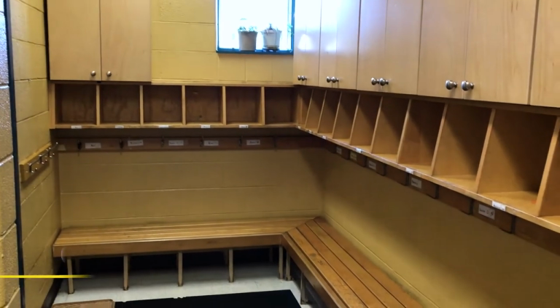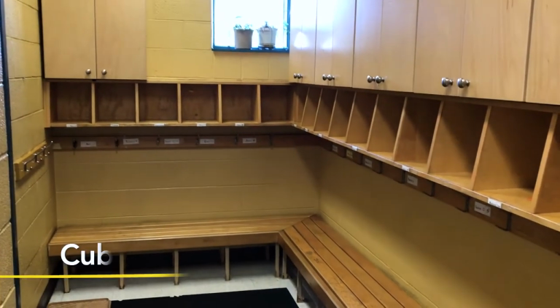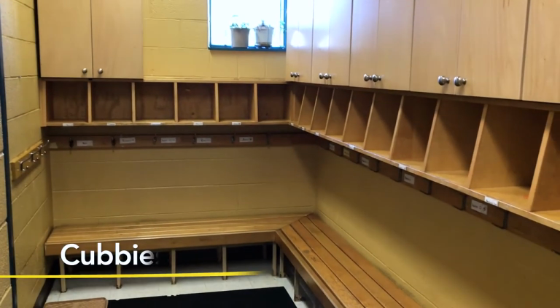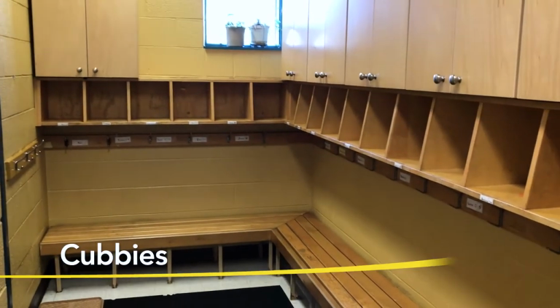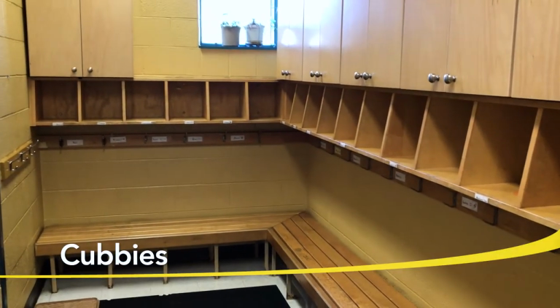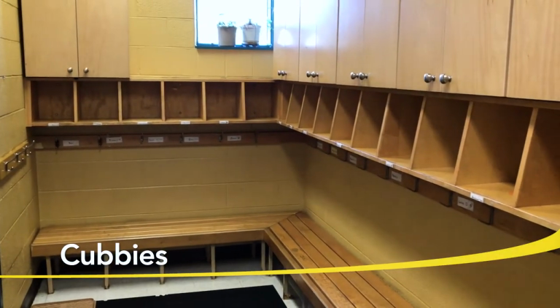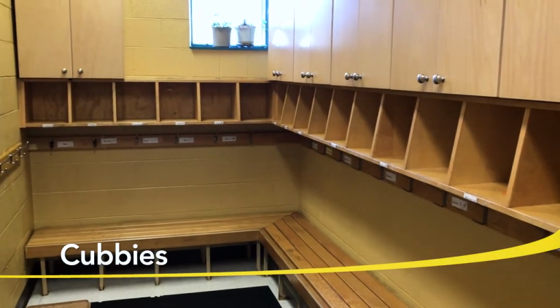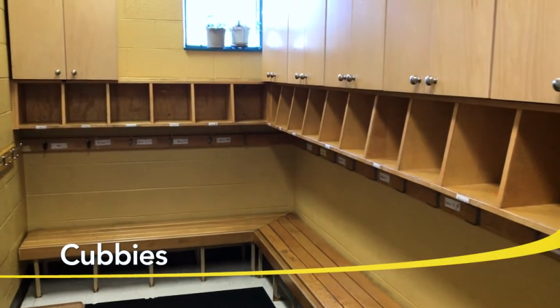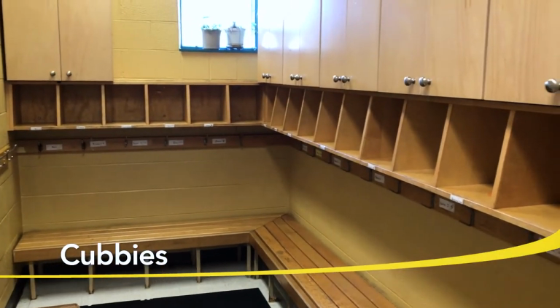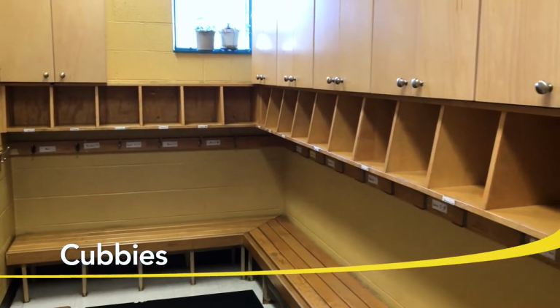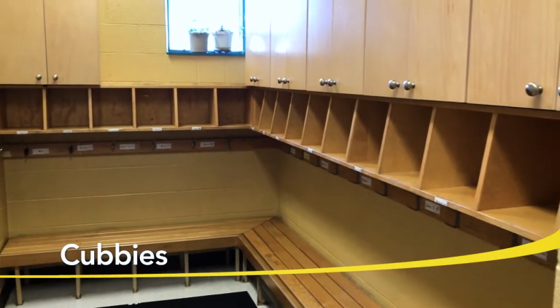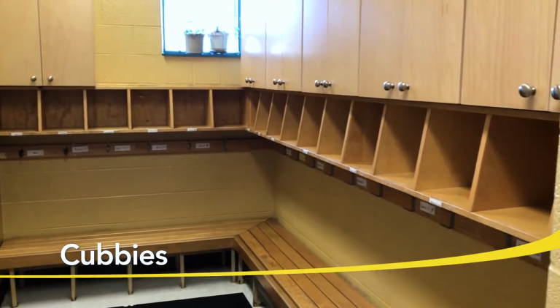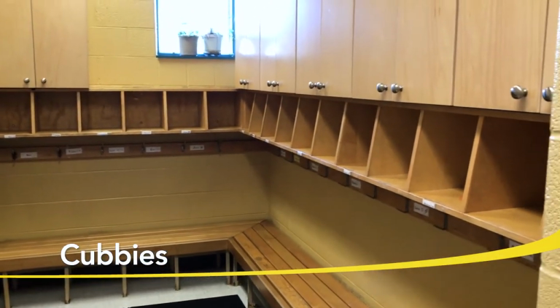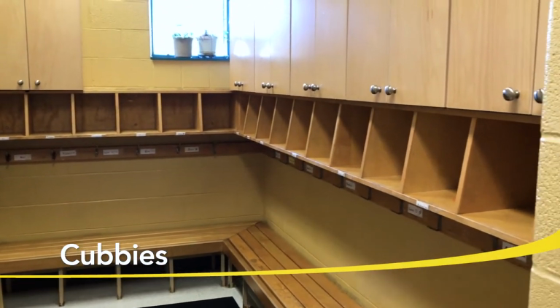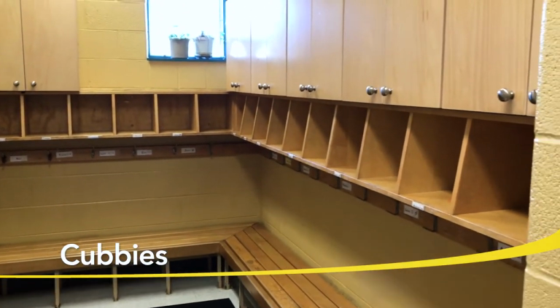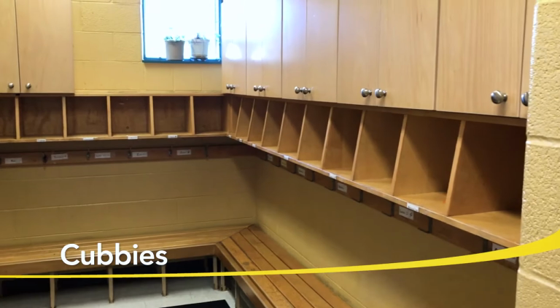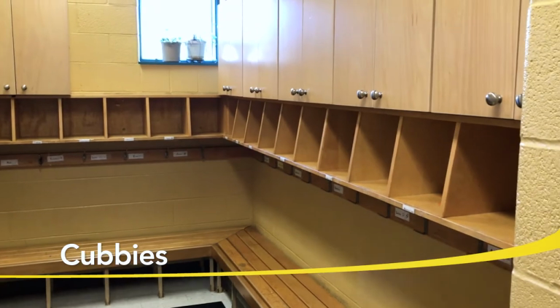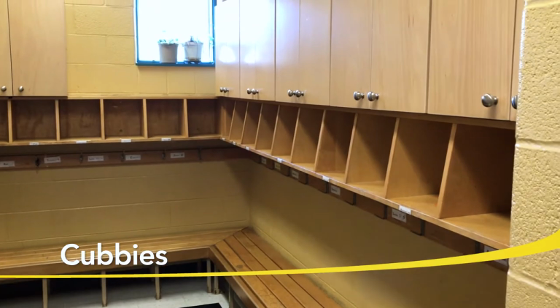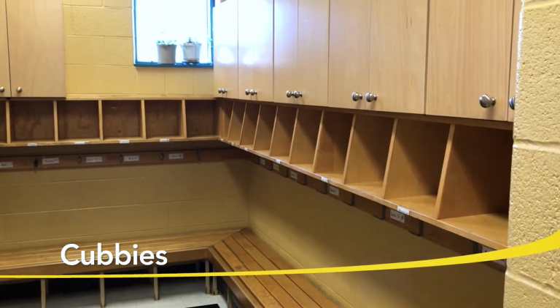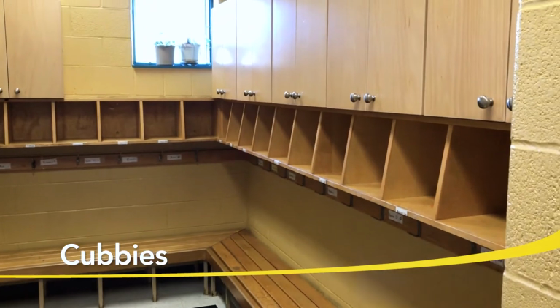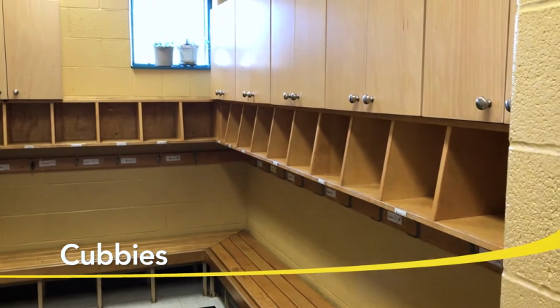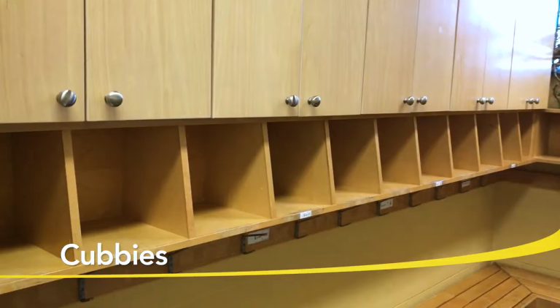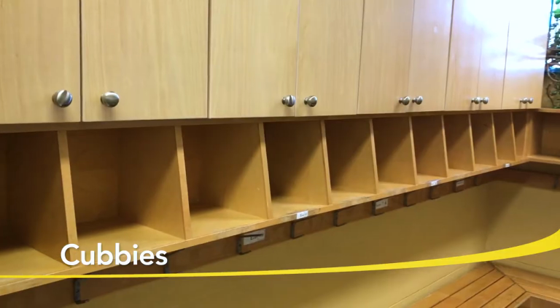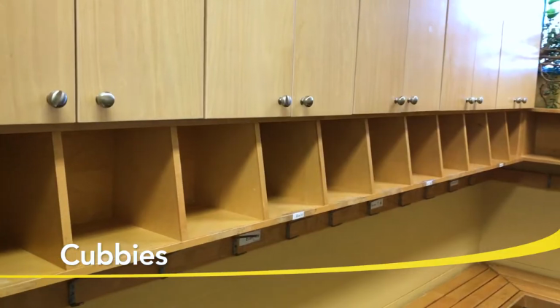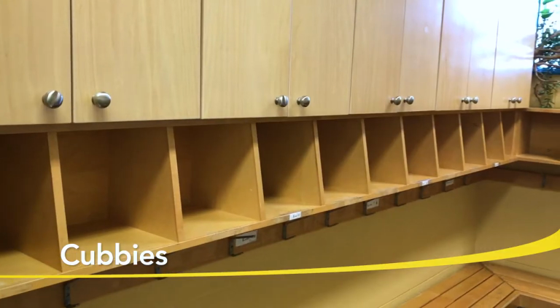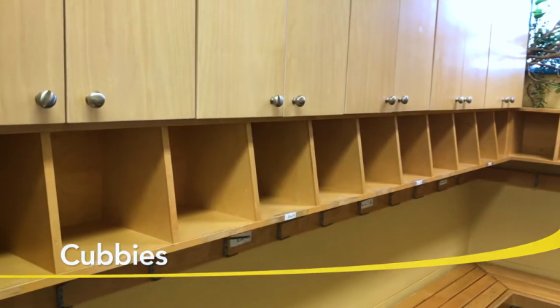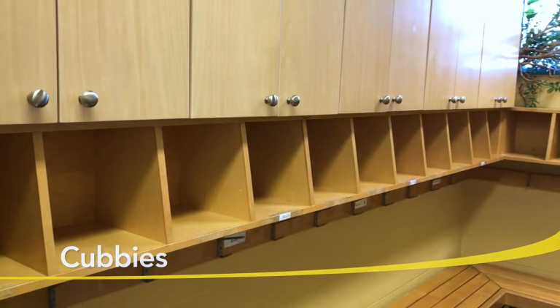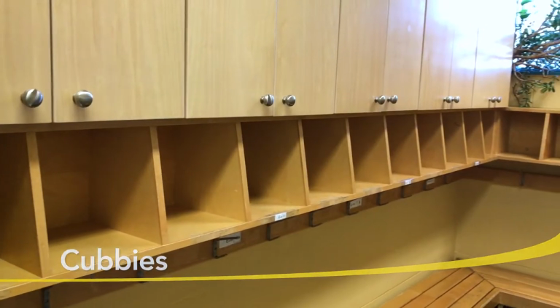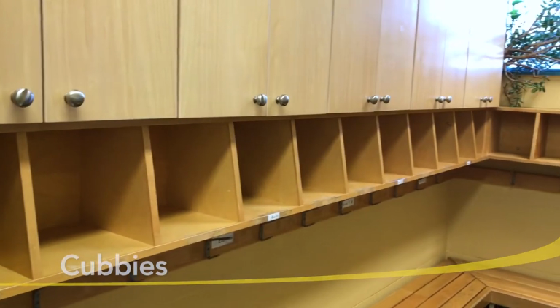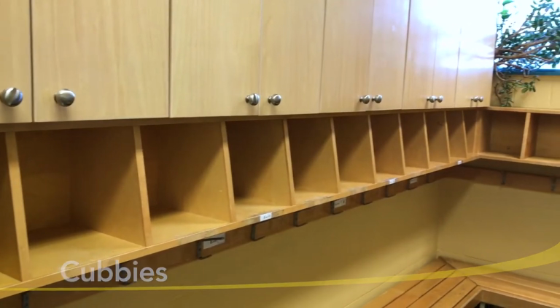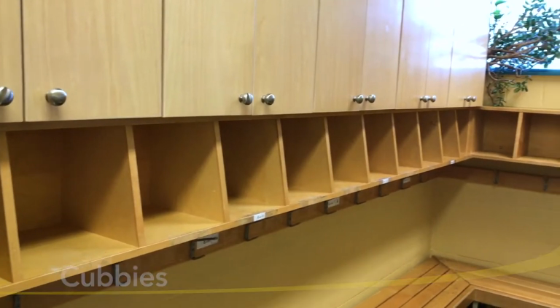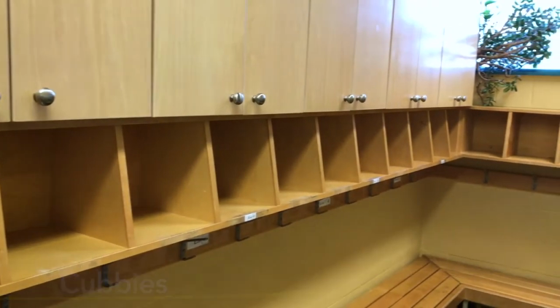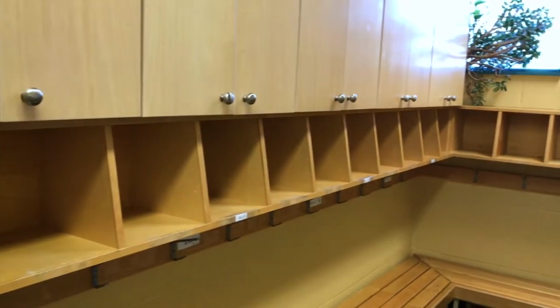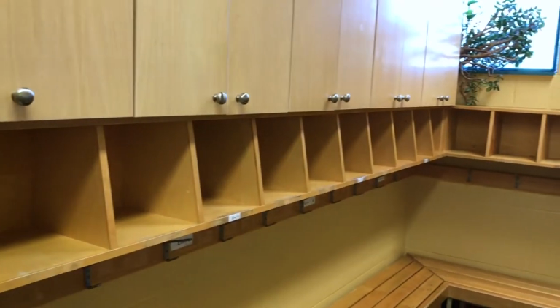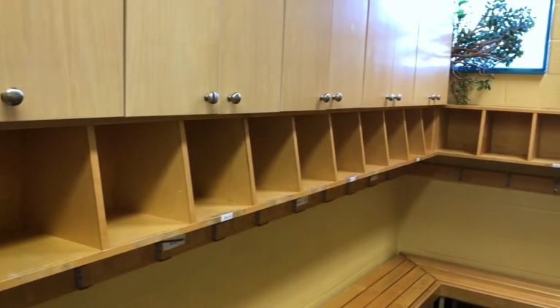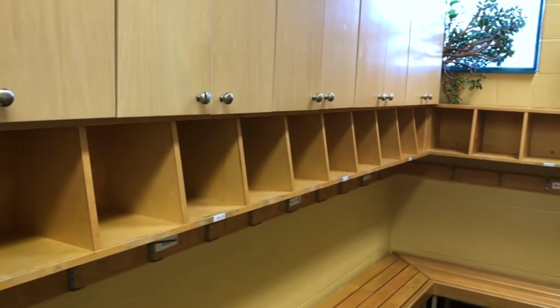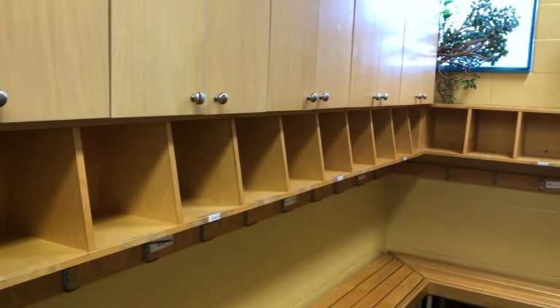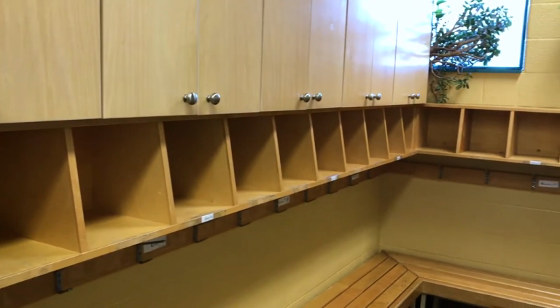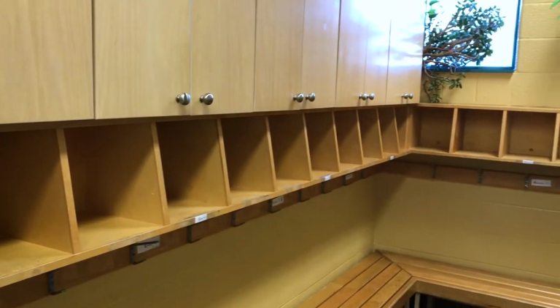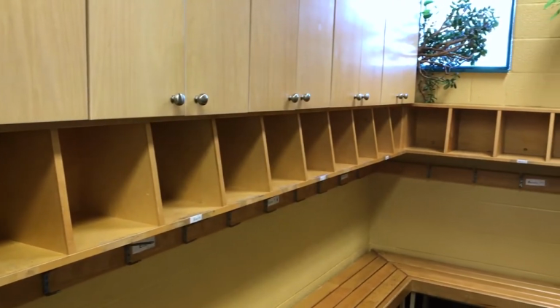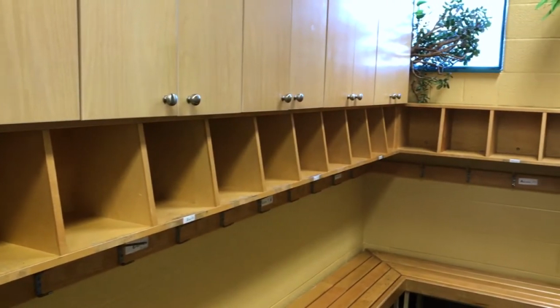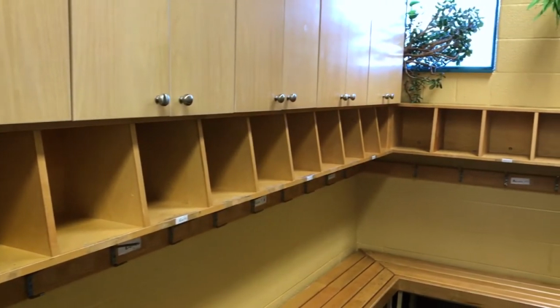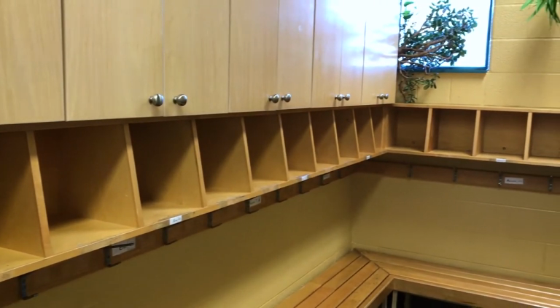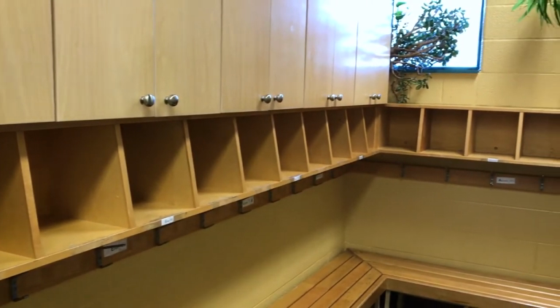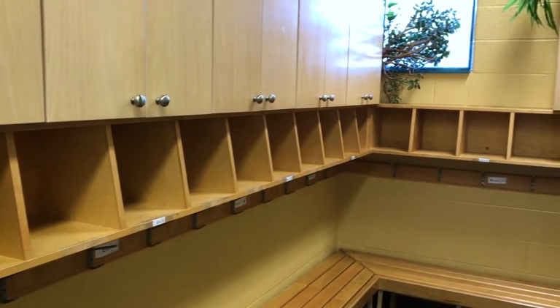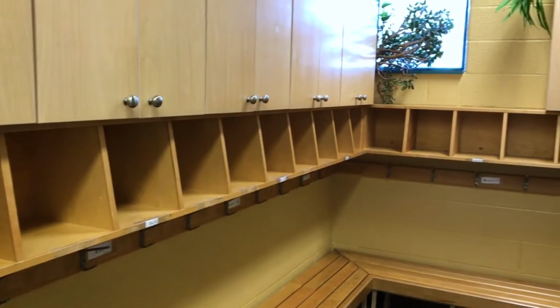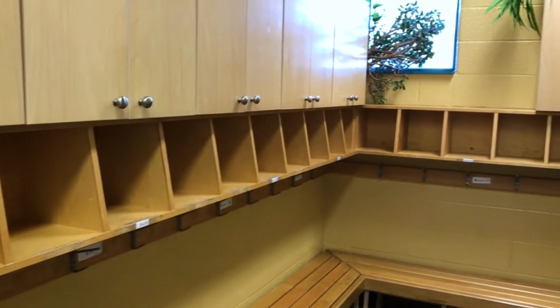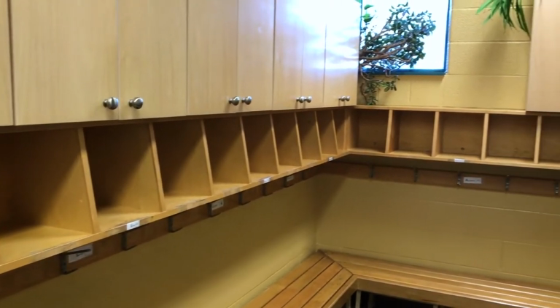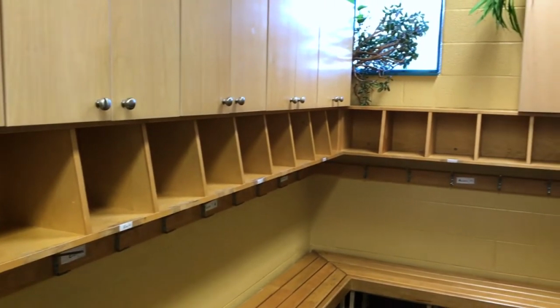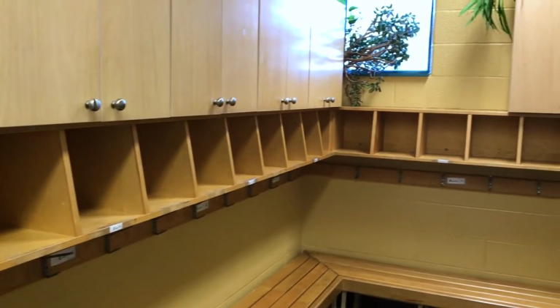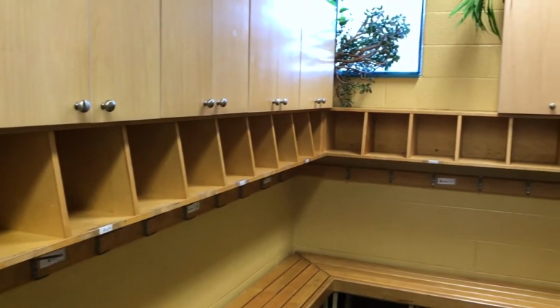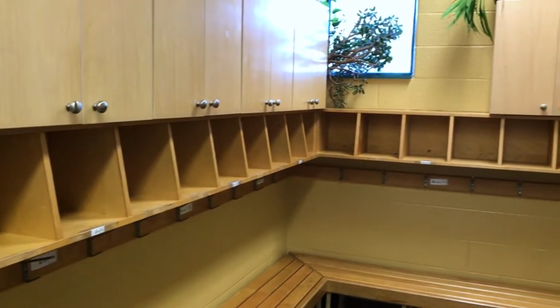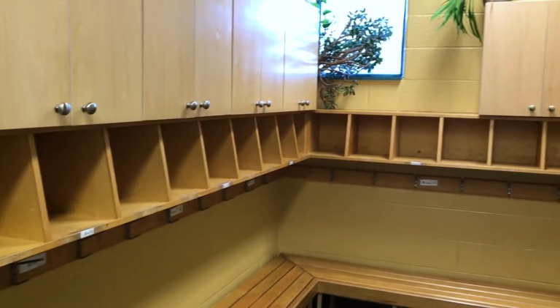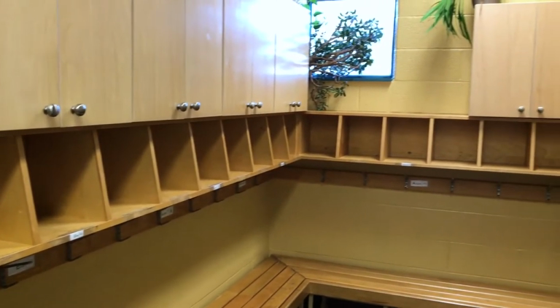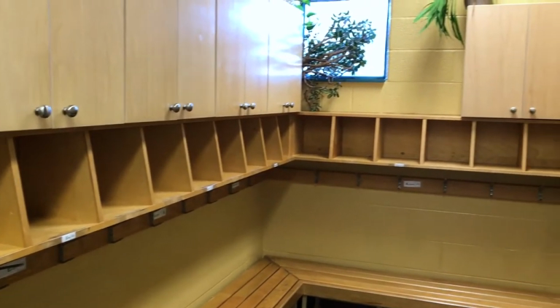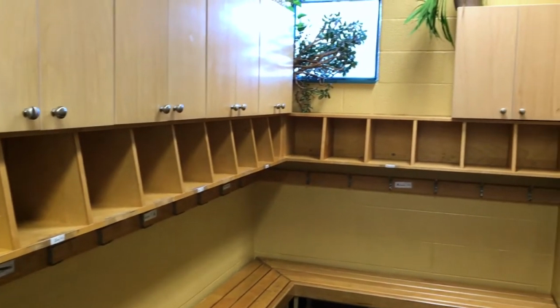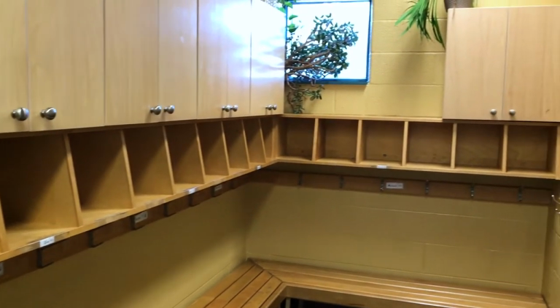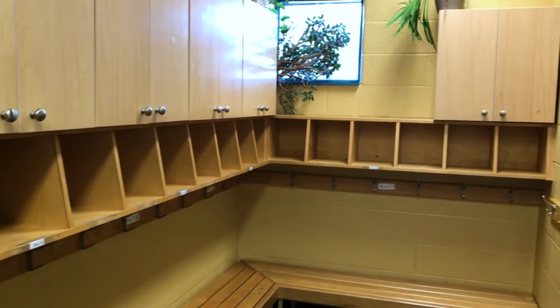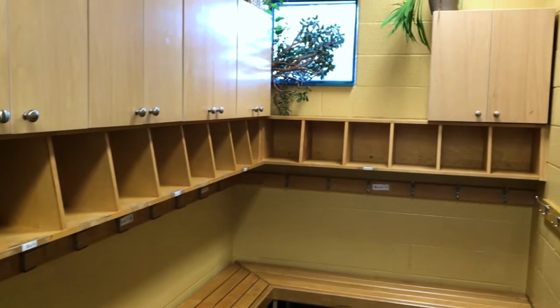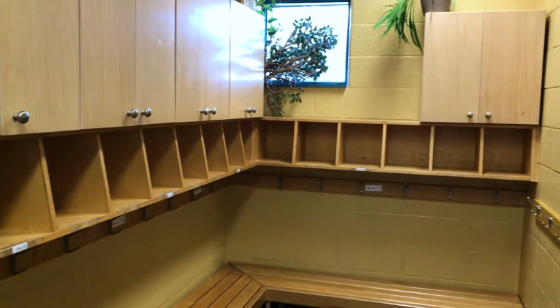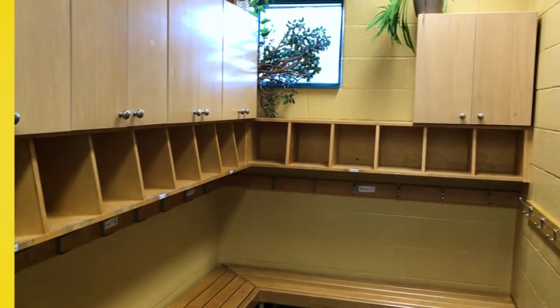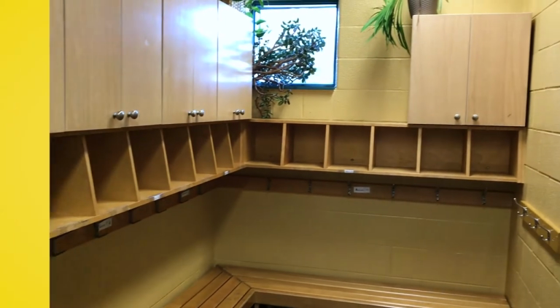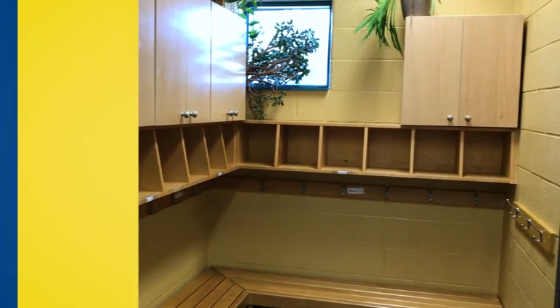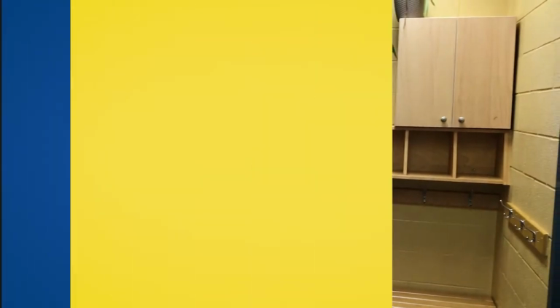Upon entering the centre, children have assigned cubbies. These cubbies keep your child's personal belongings, such as extra clothing, their winter boots, jackets and backpacks.